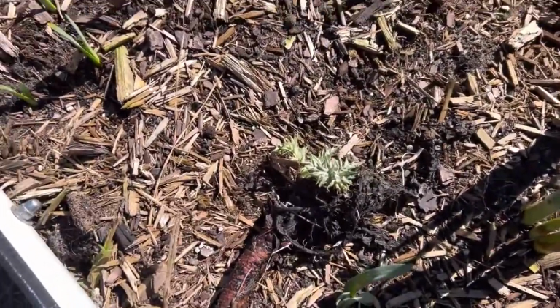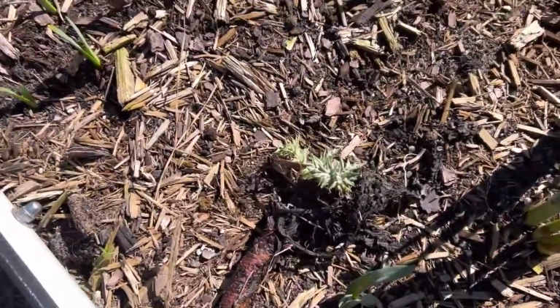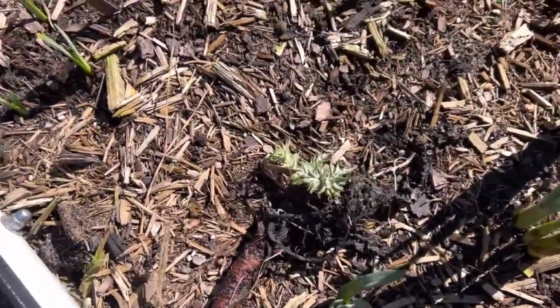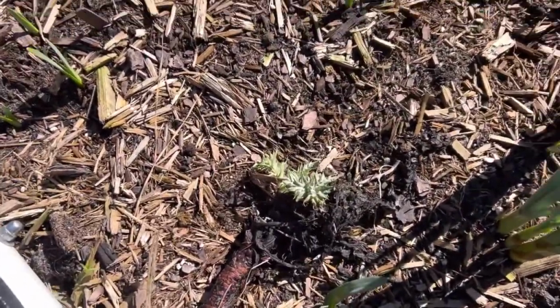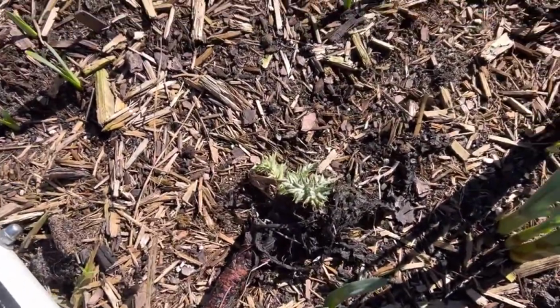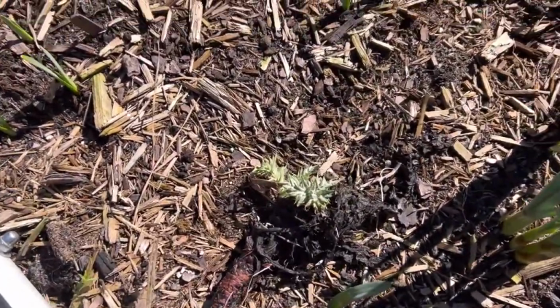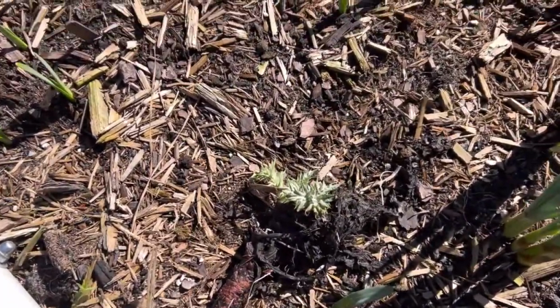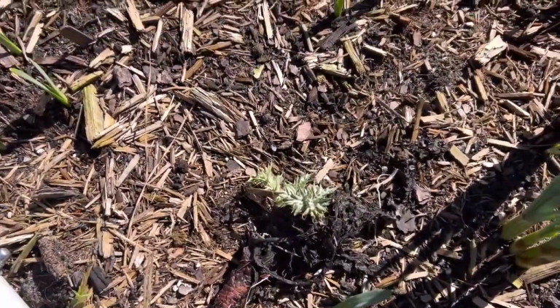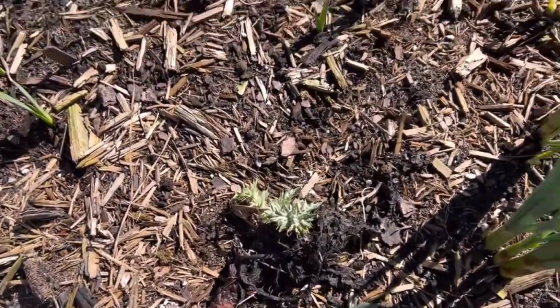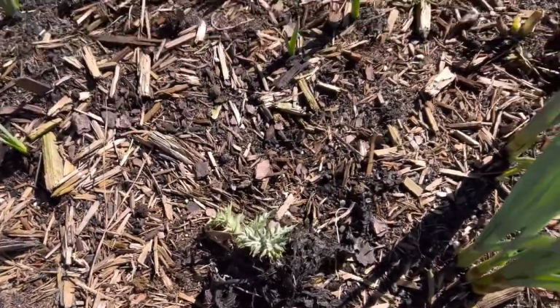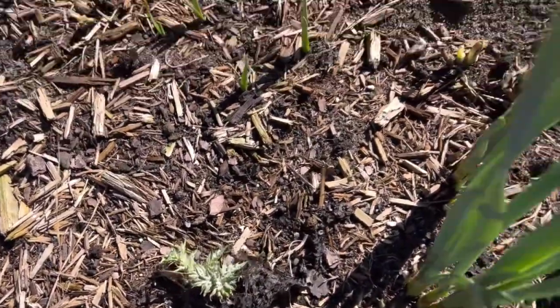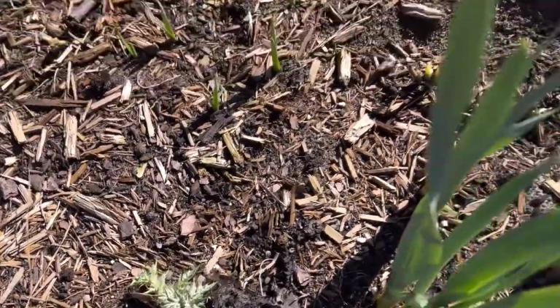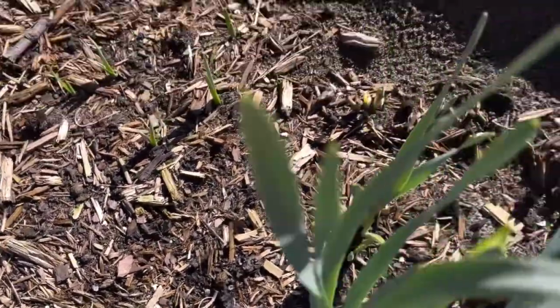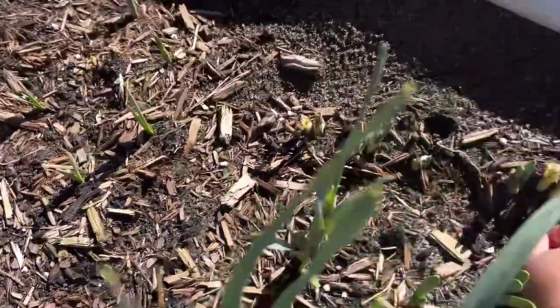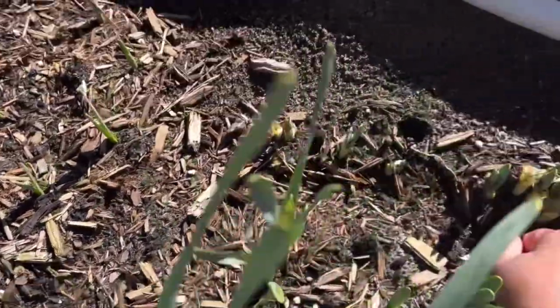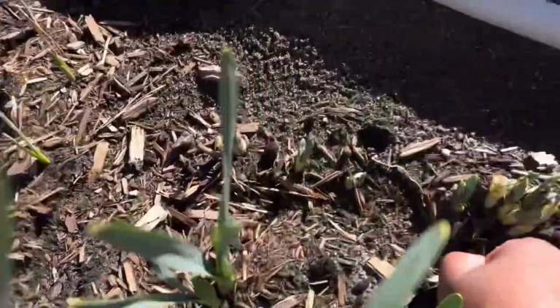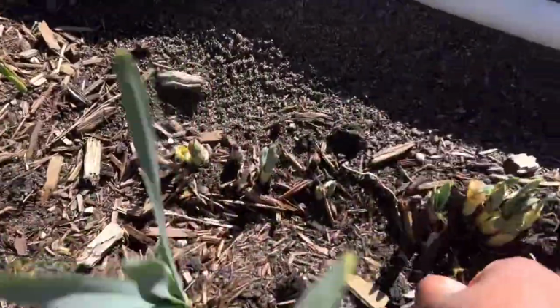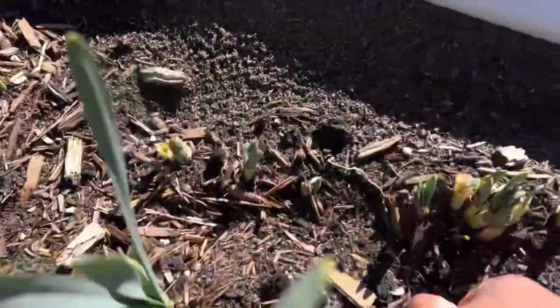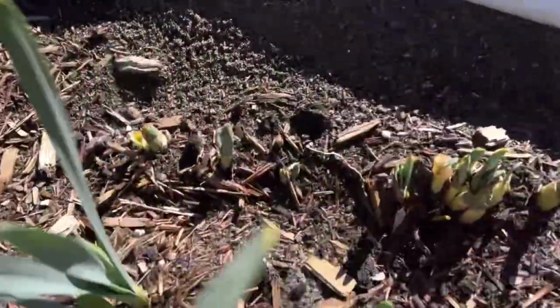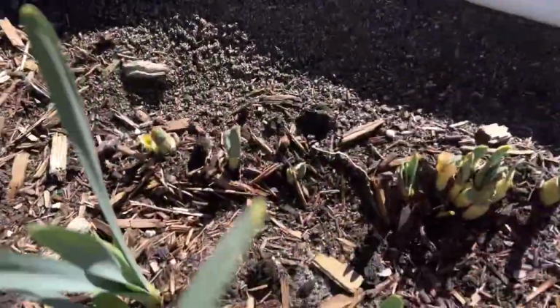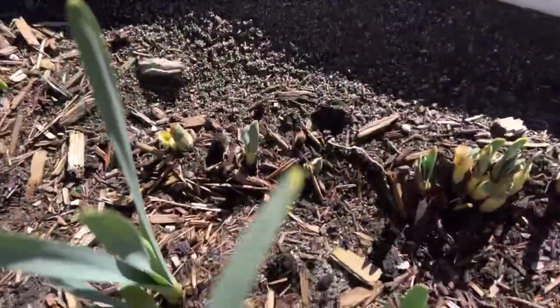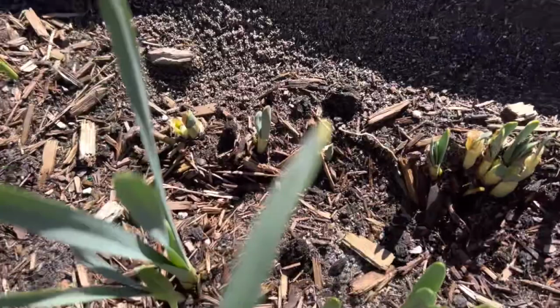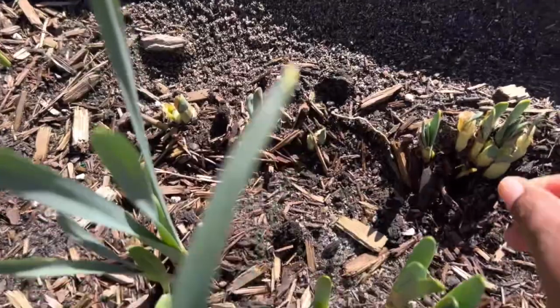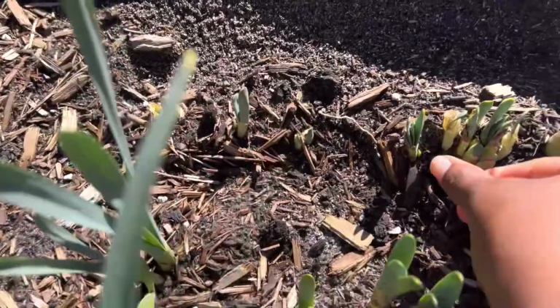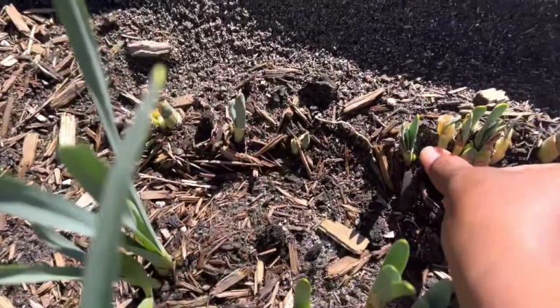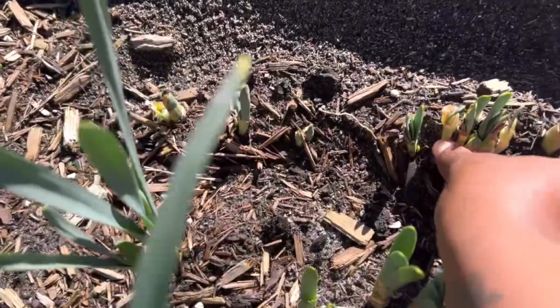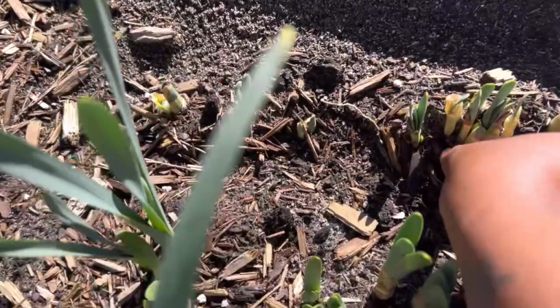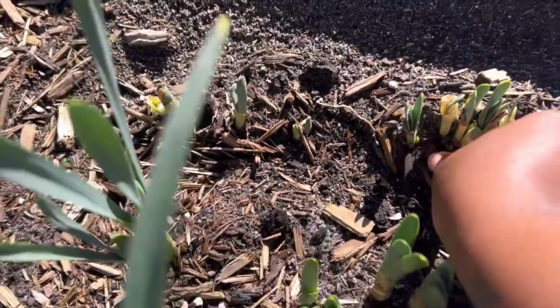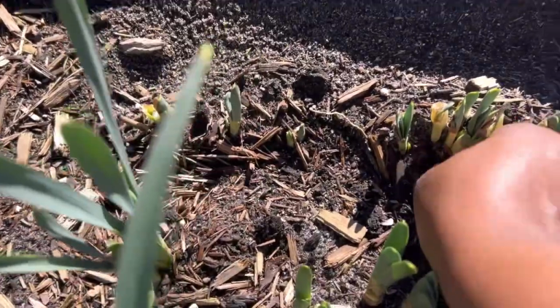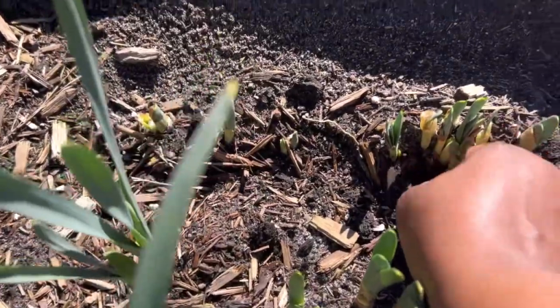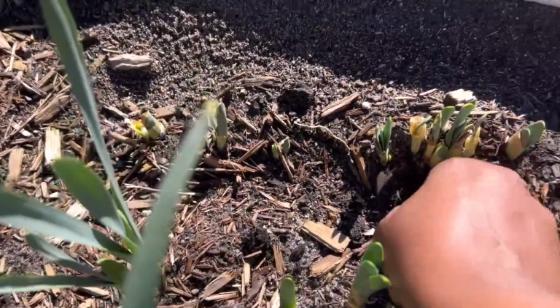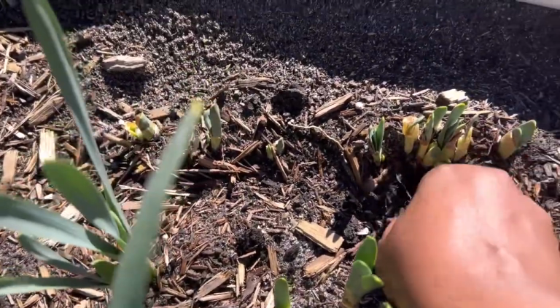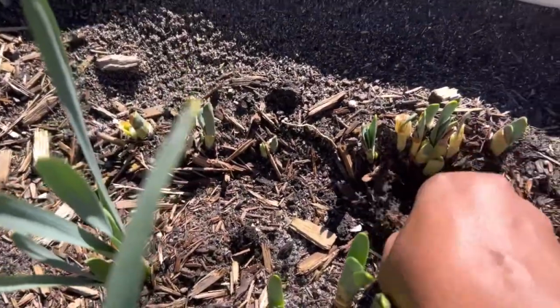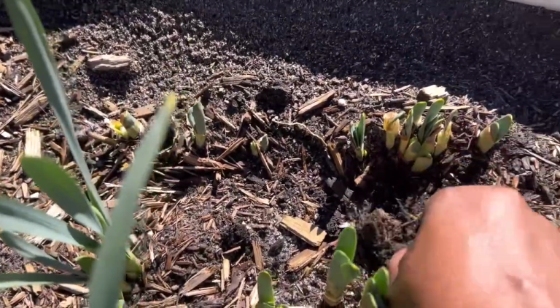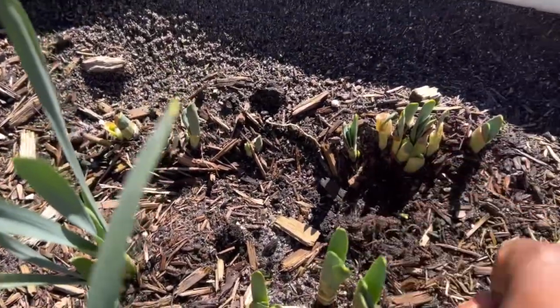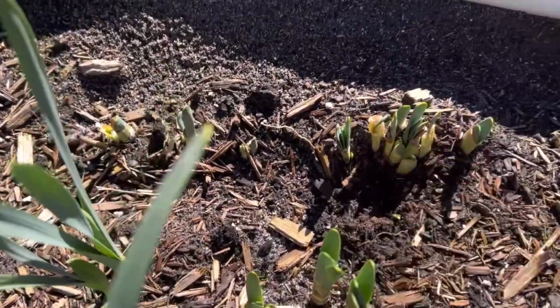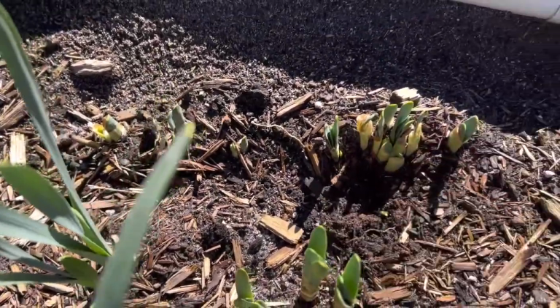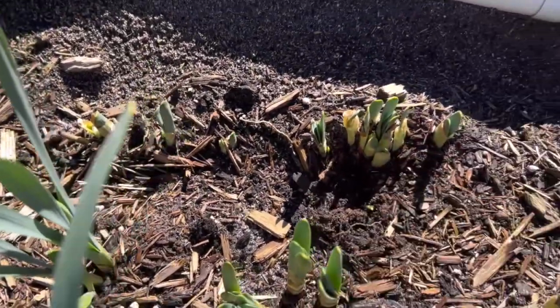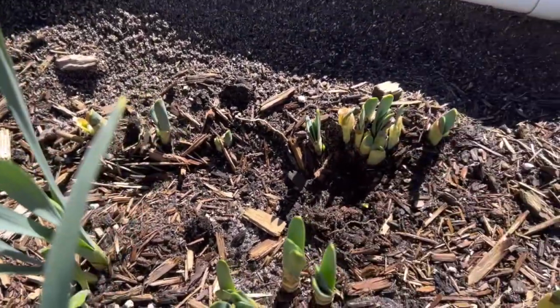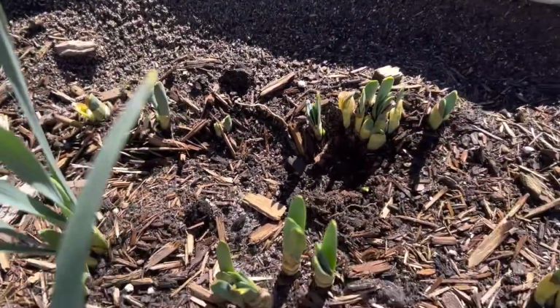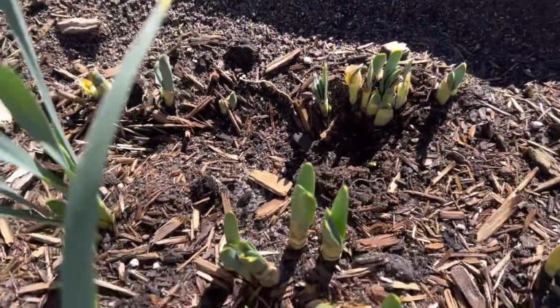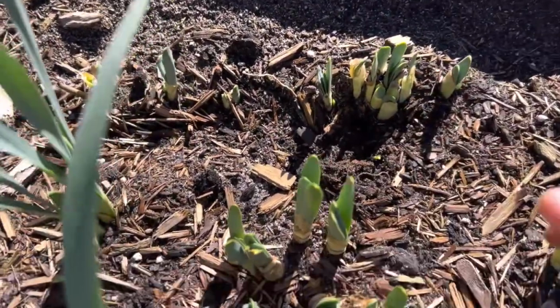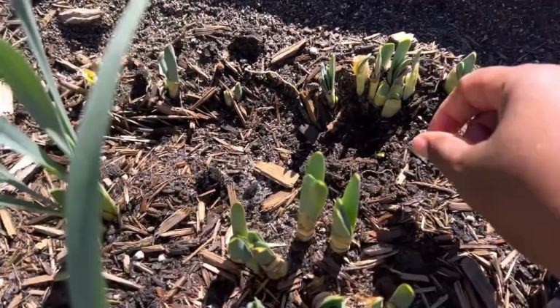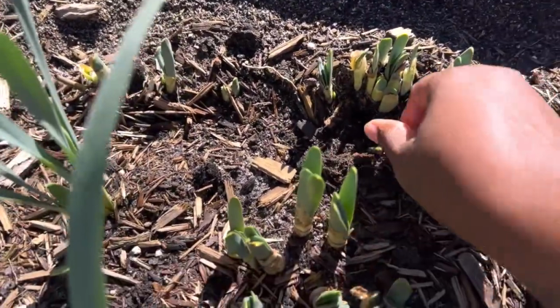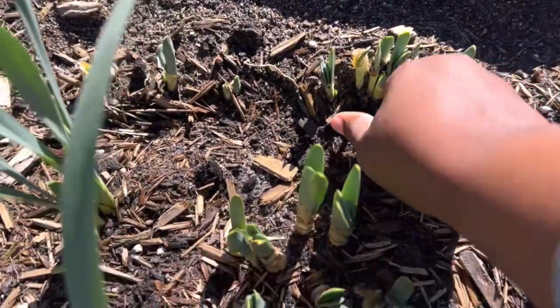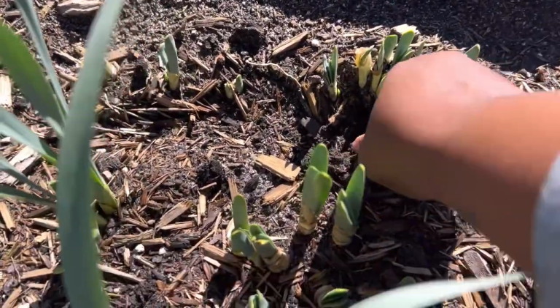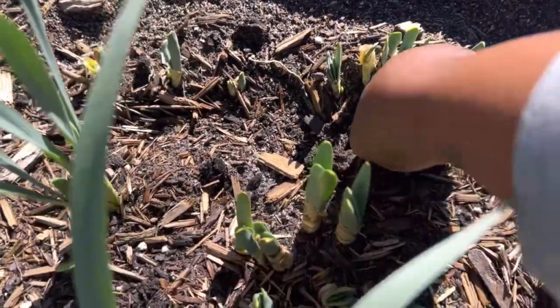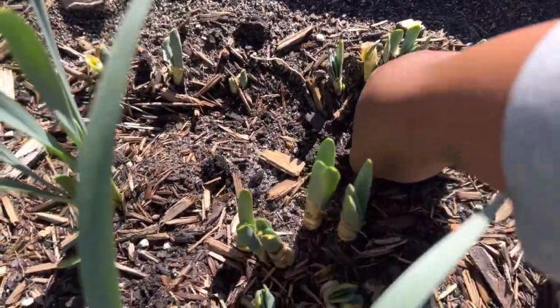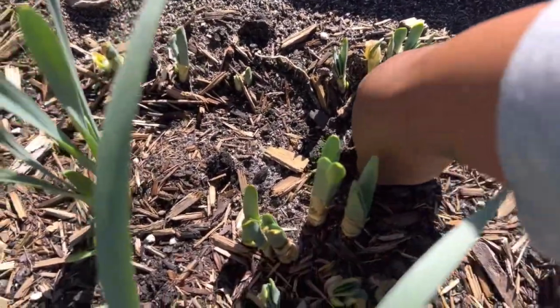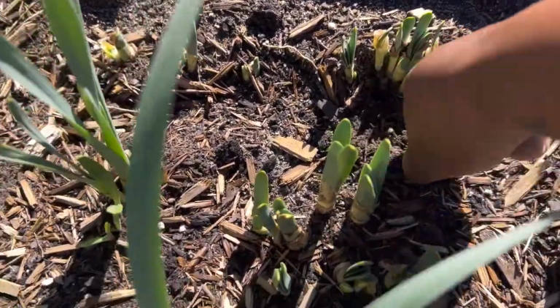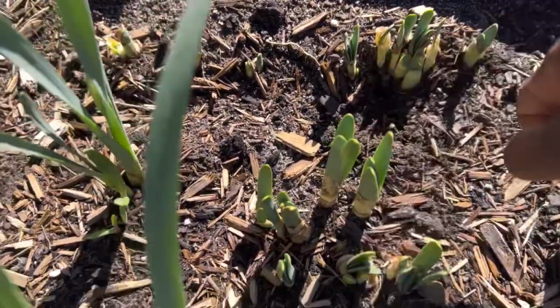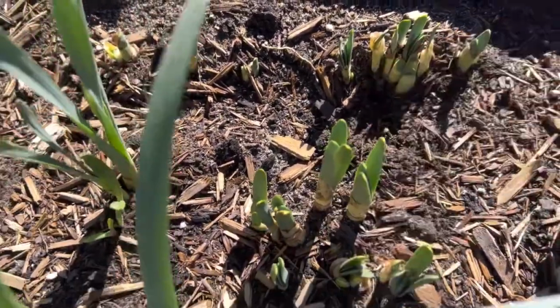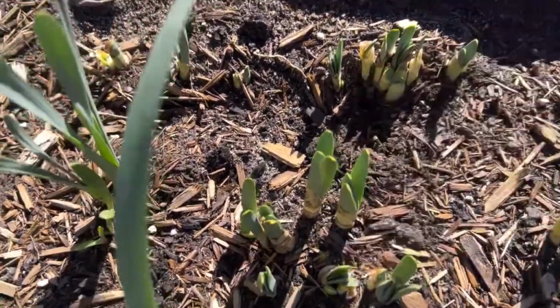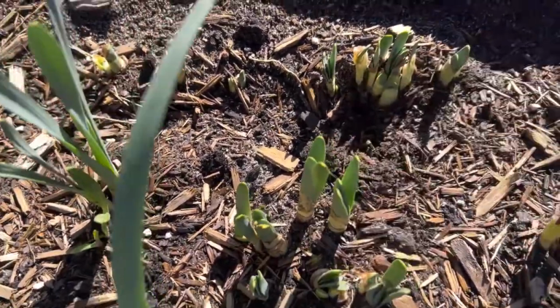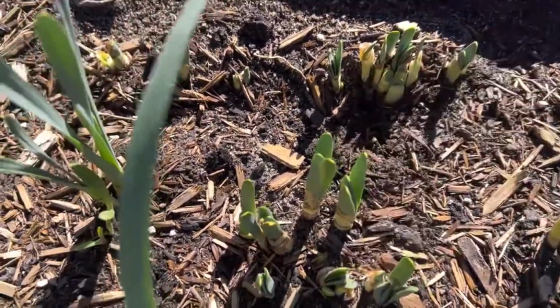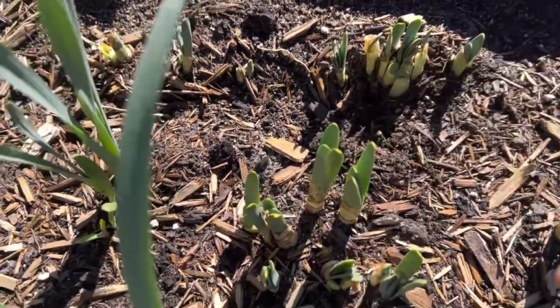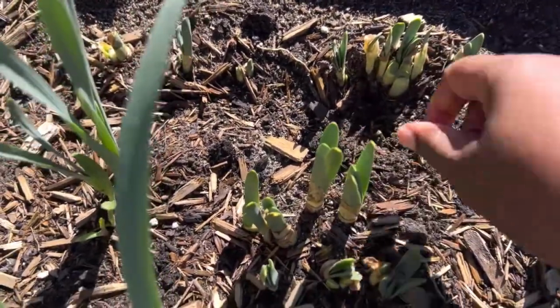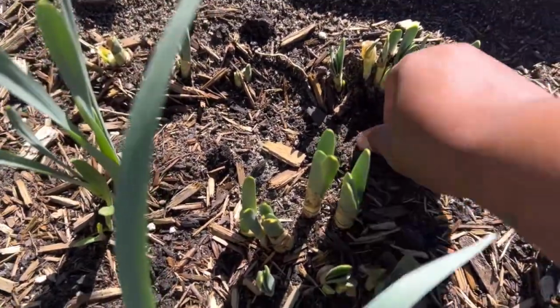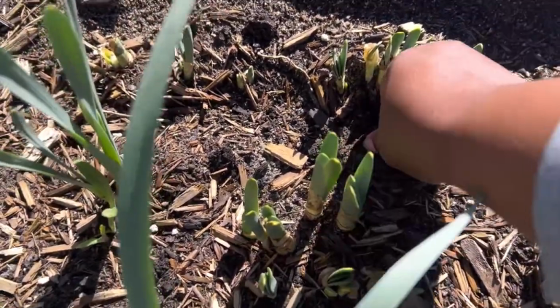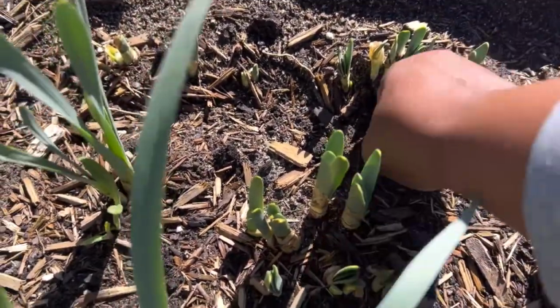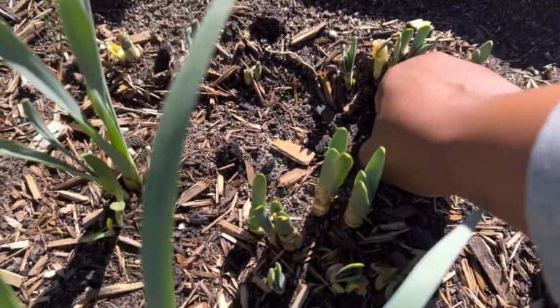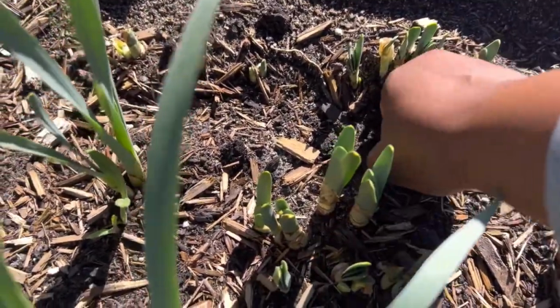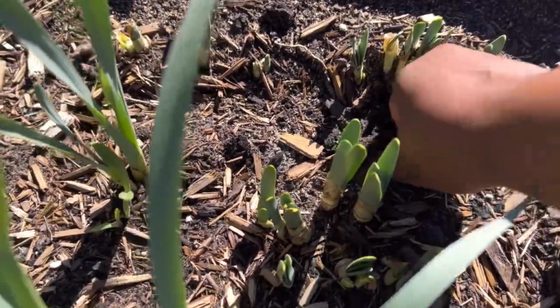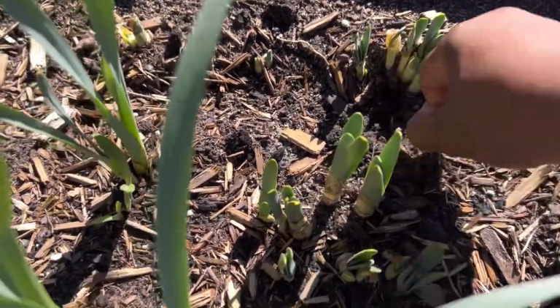This grass is so persistent - it's already coming up.